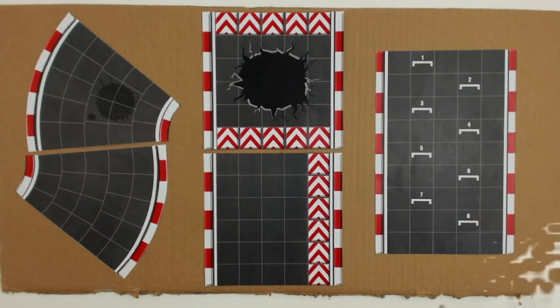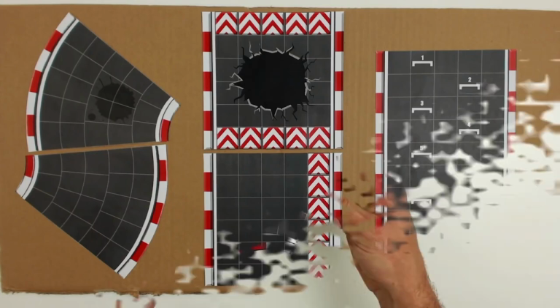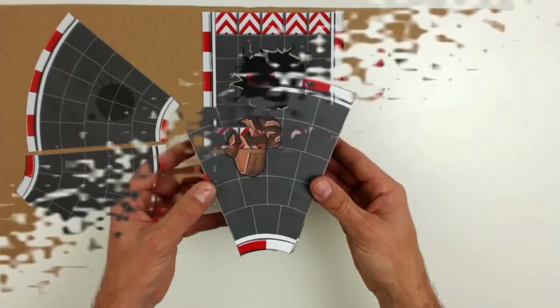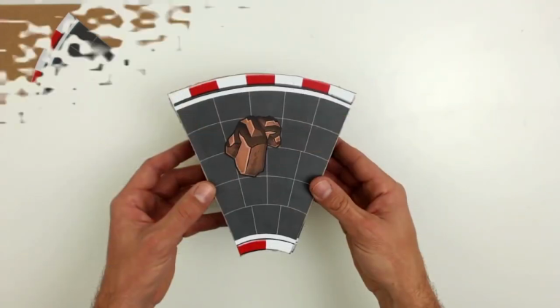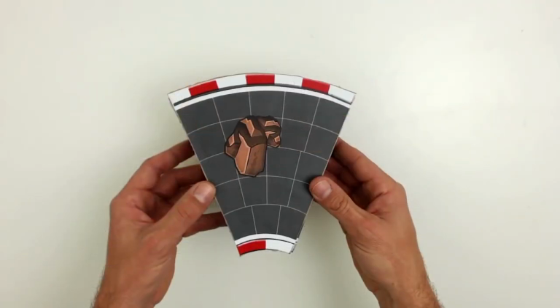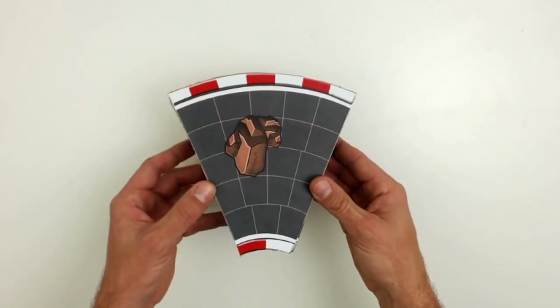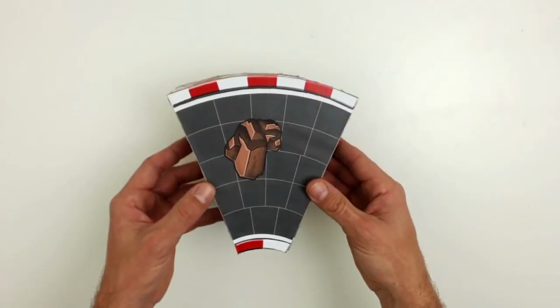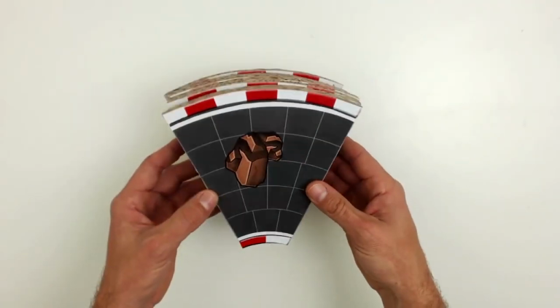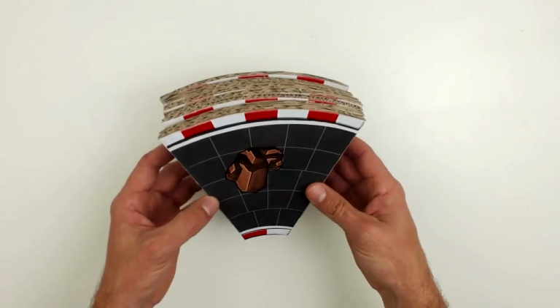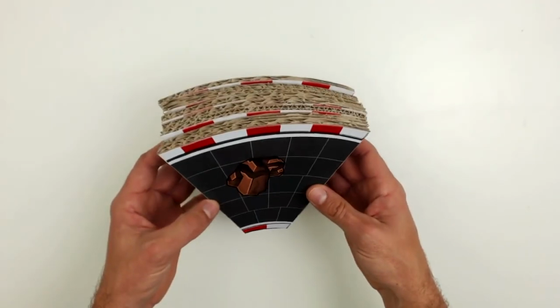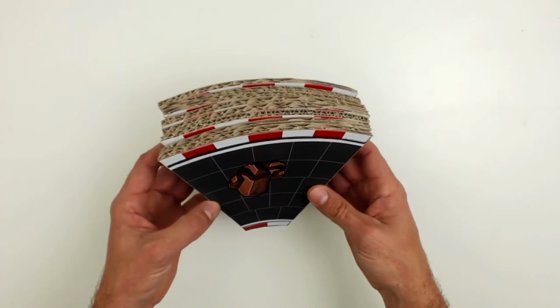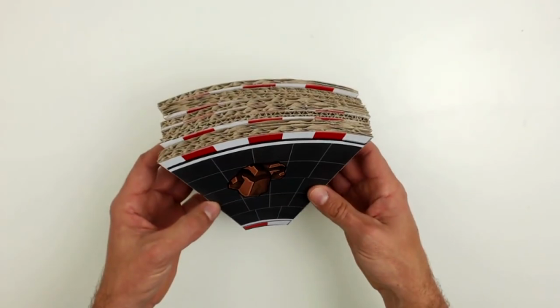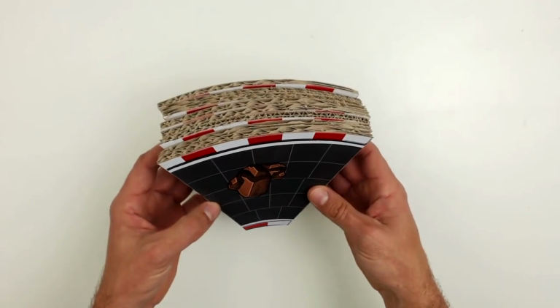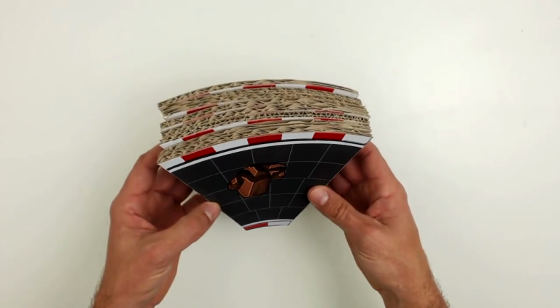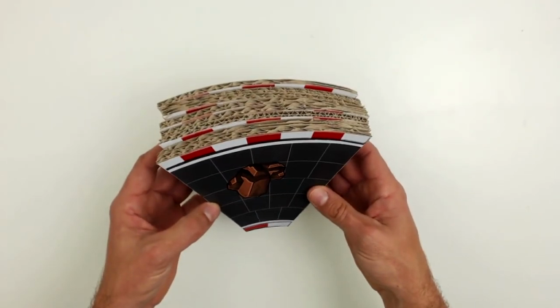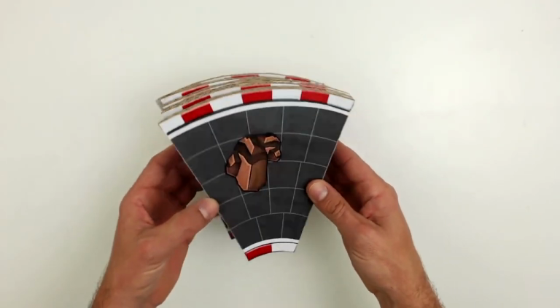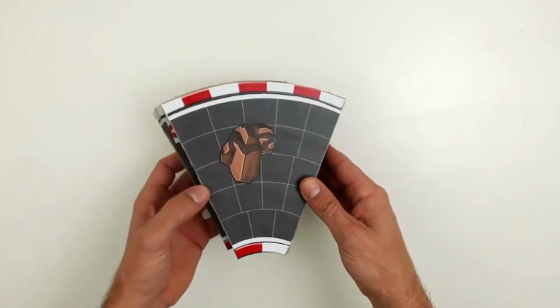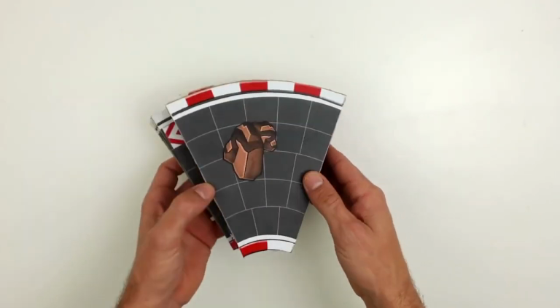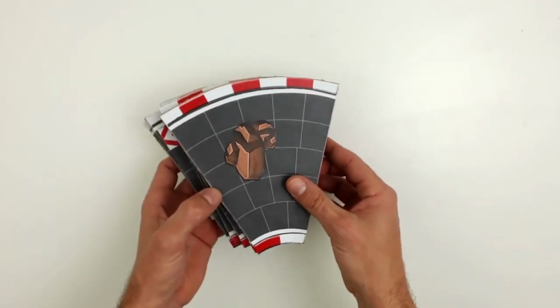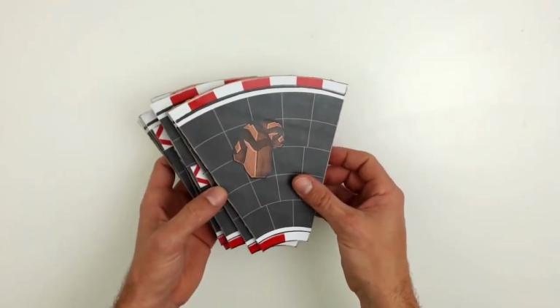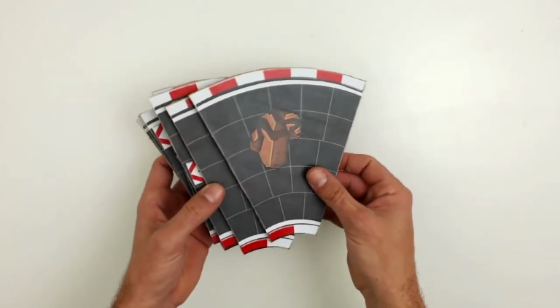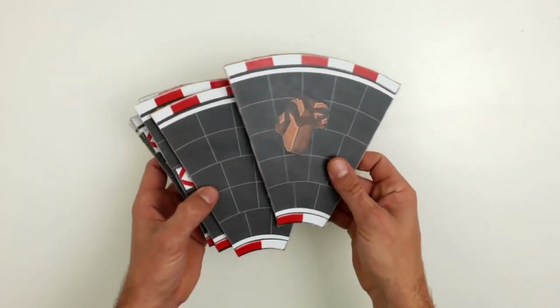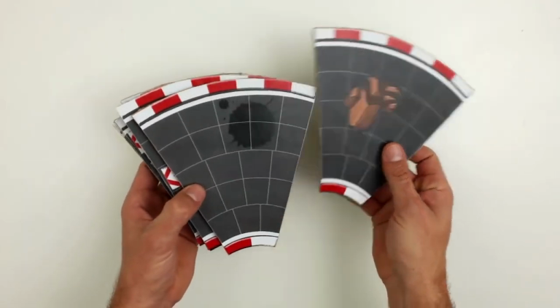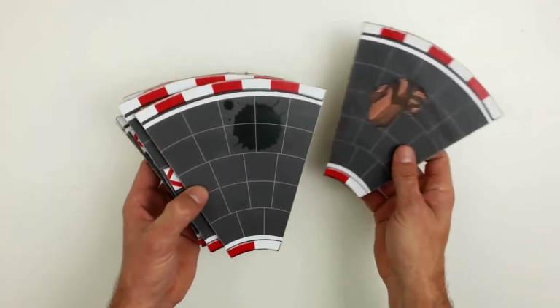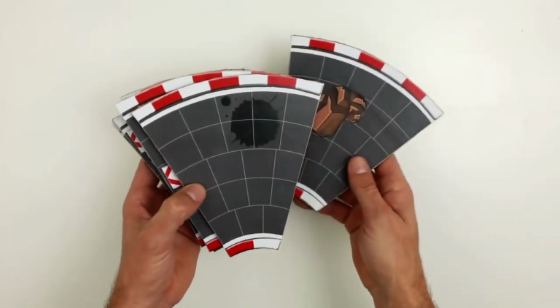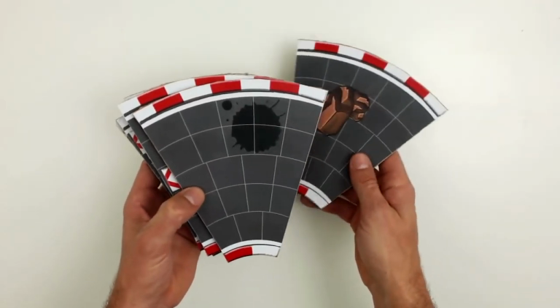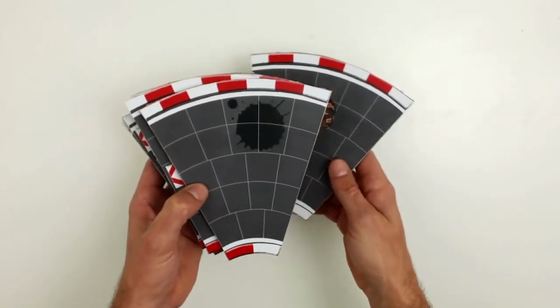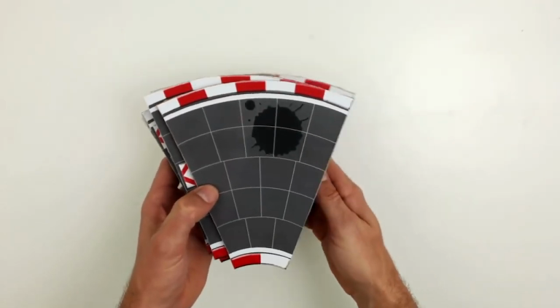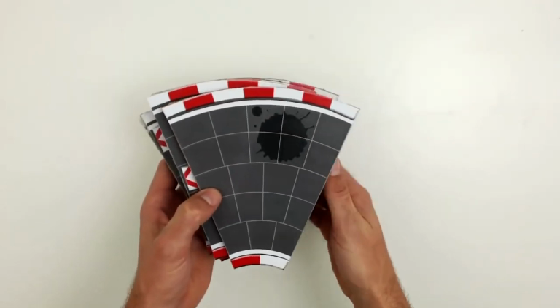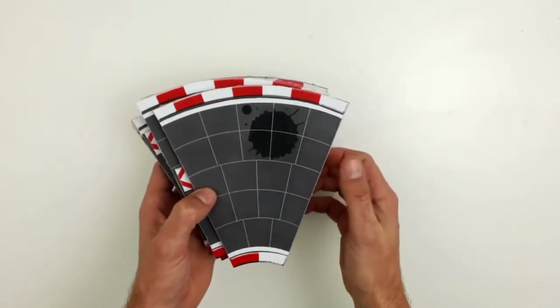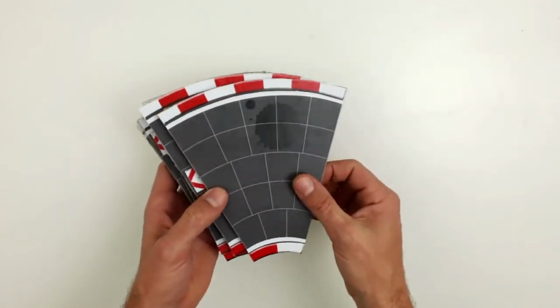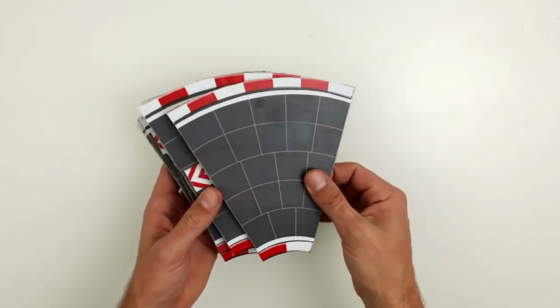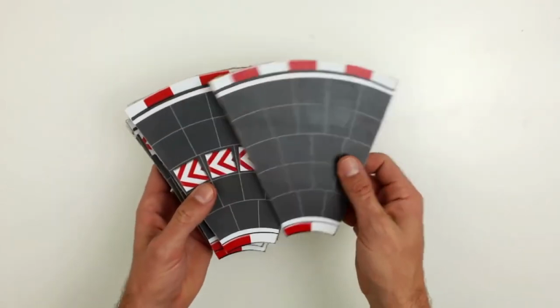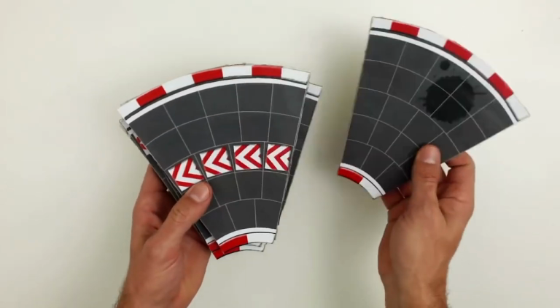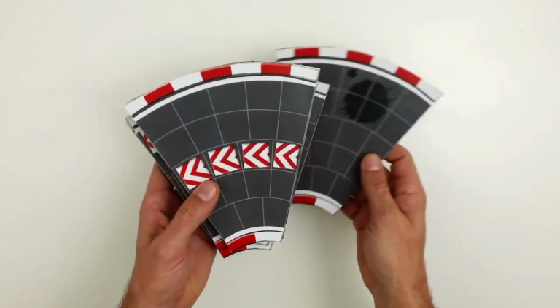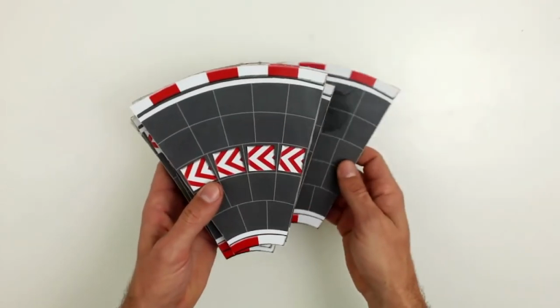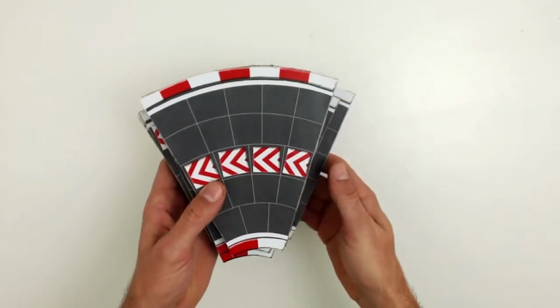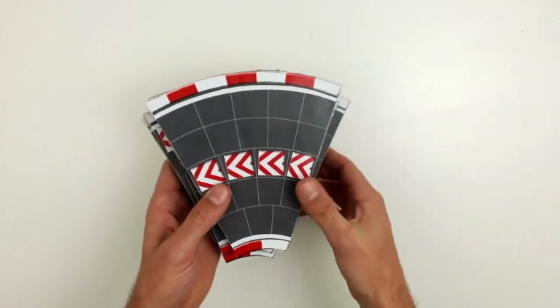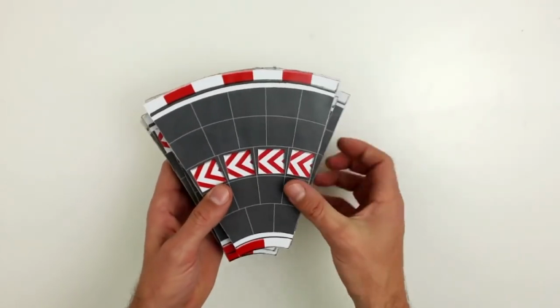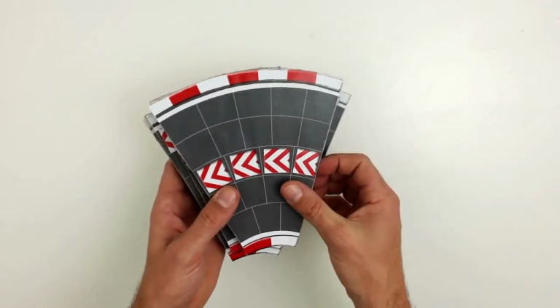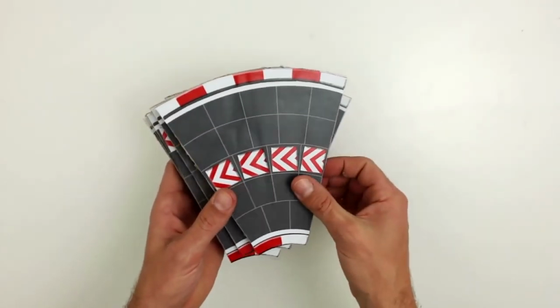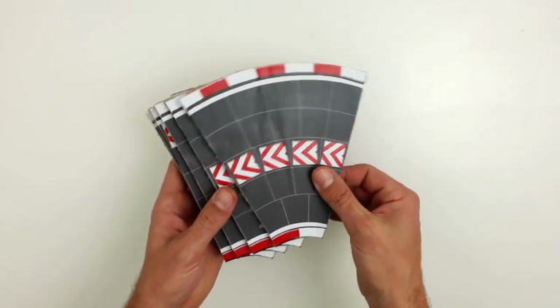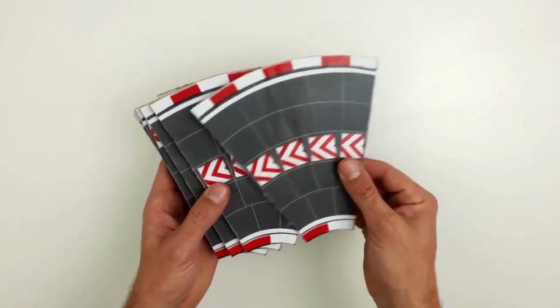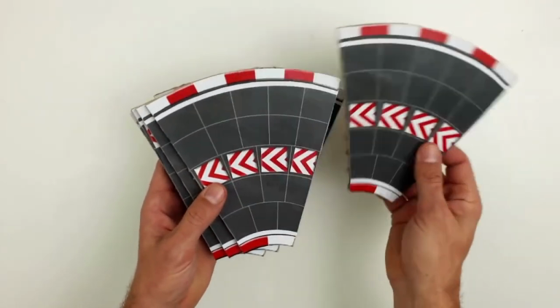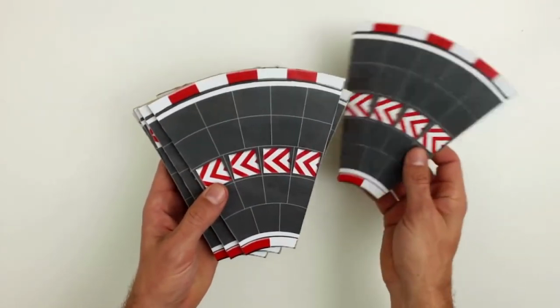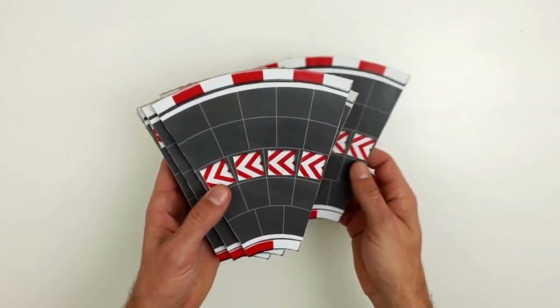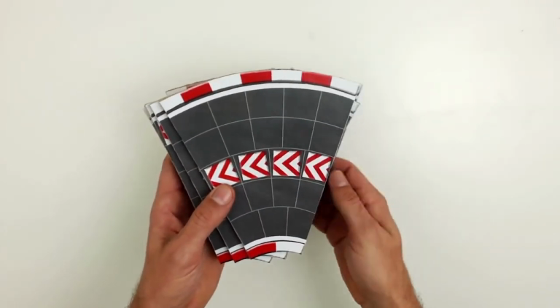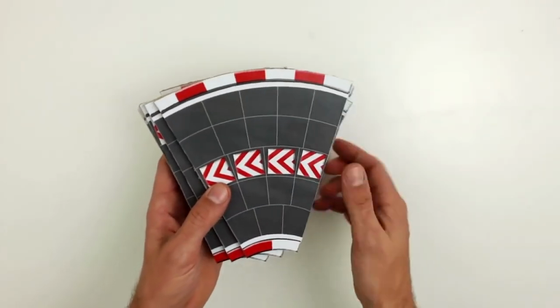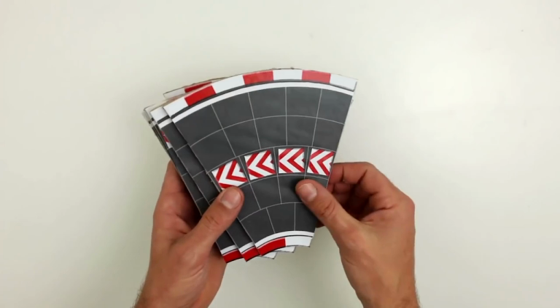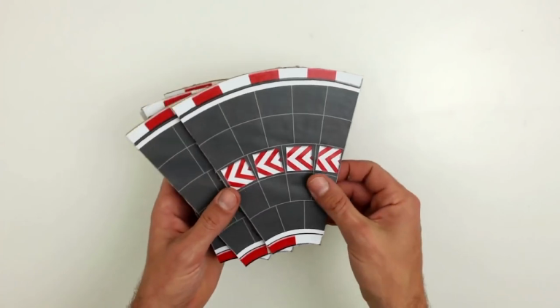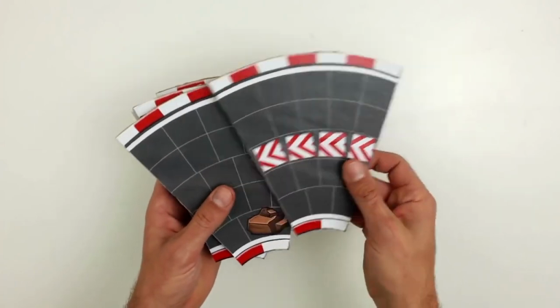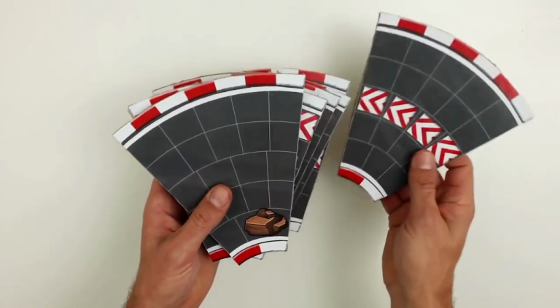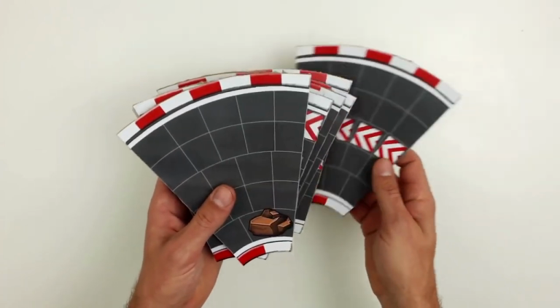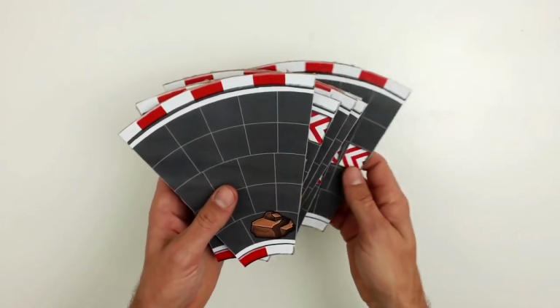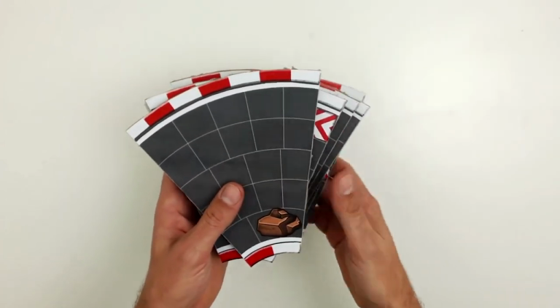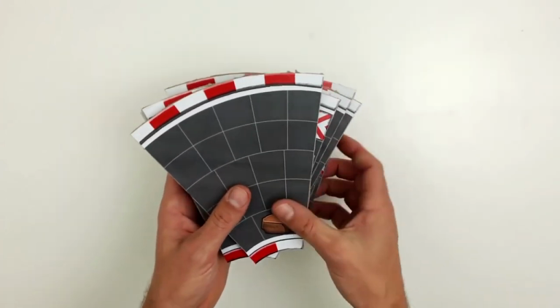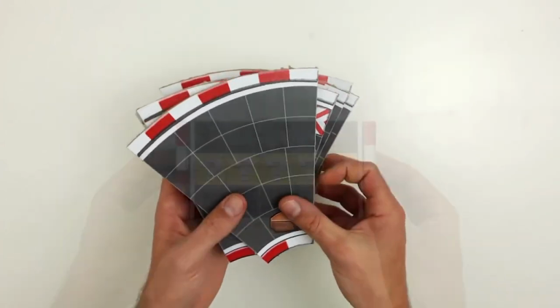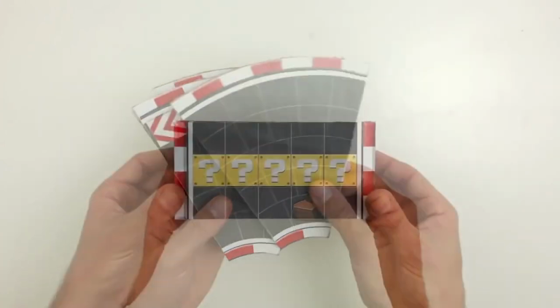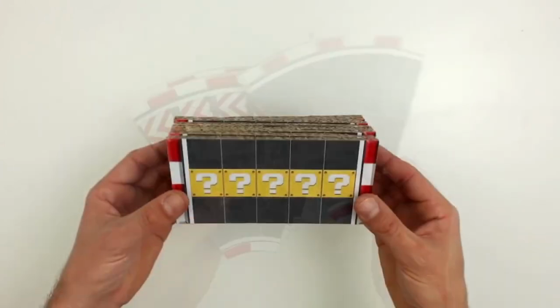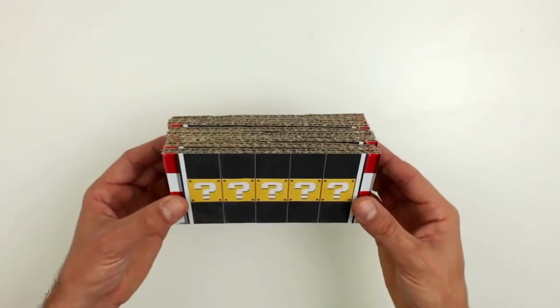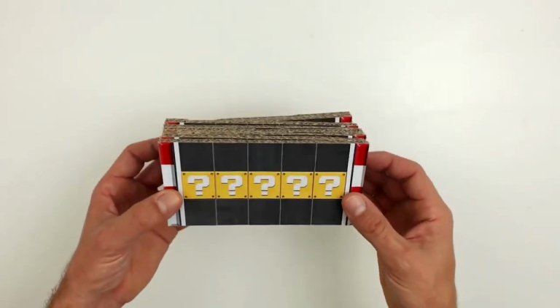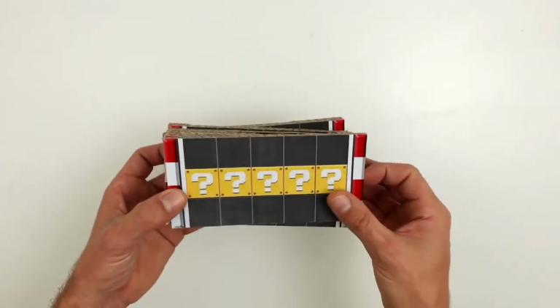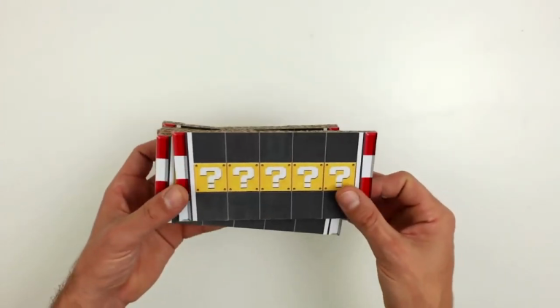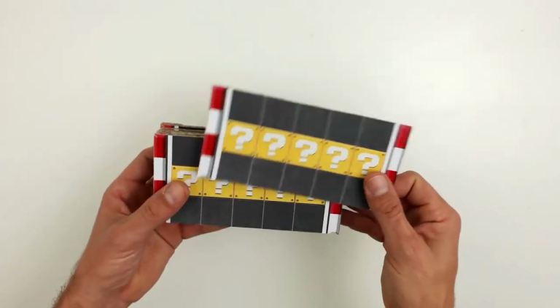Repeat the procedure with the other parts of the circuit. They should look like this. This is what you need to form the play track where you can compete with your friends.